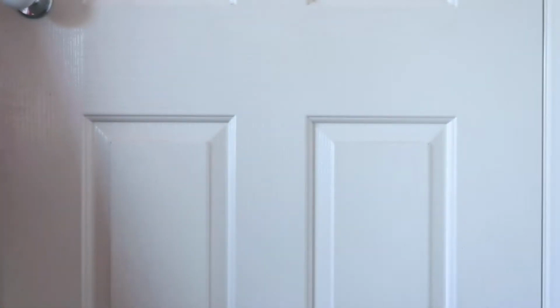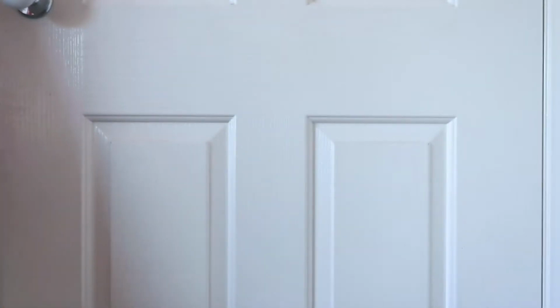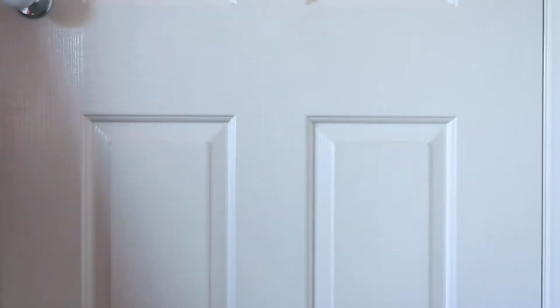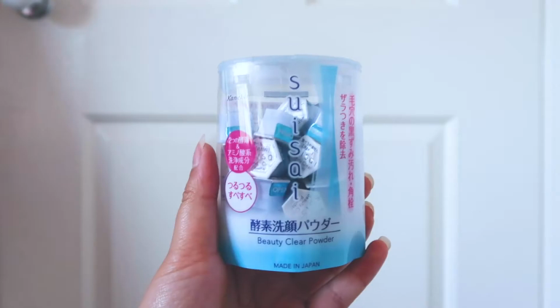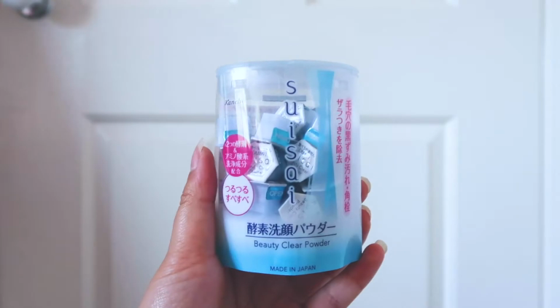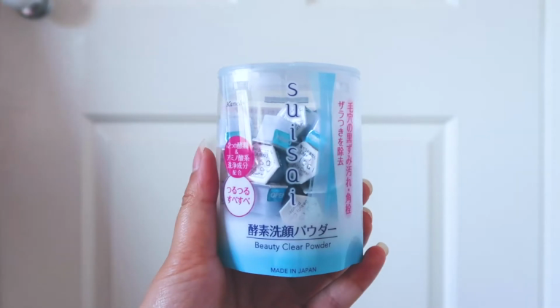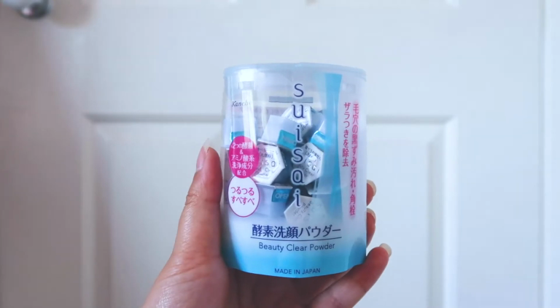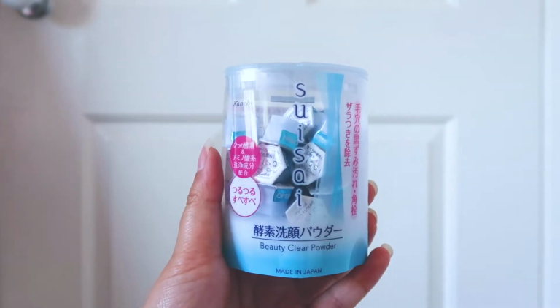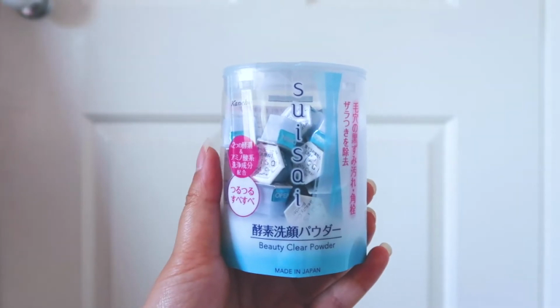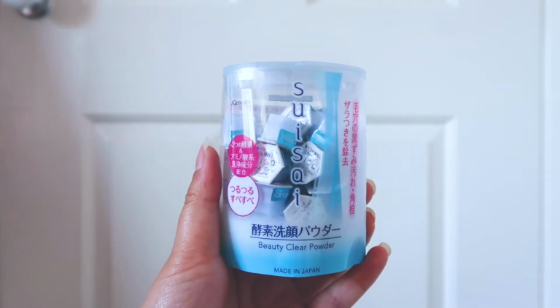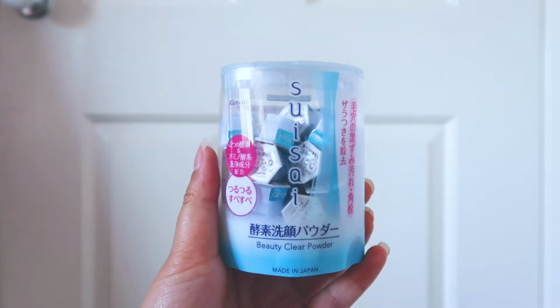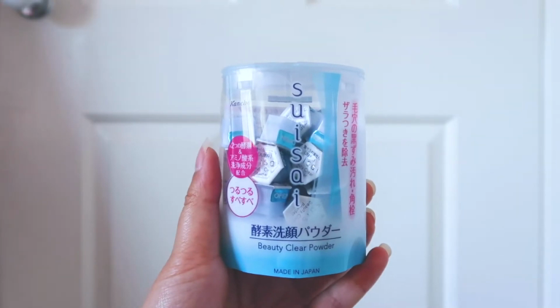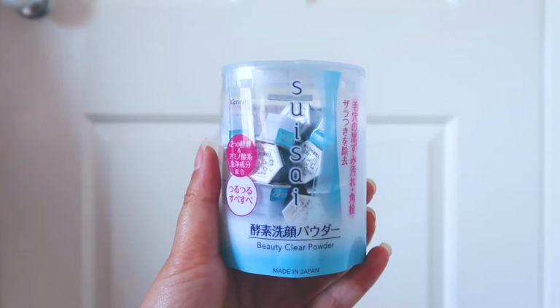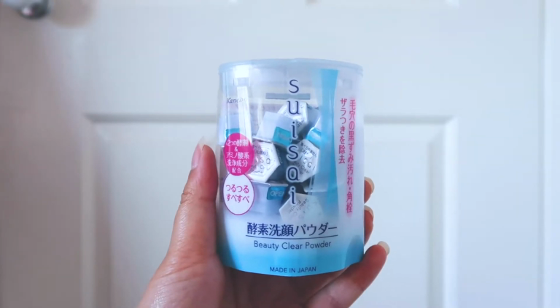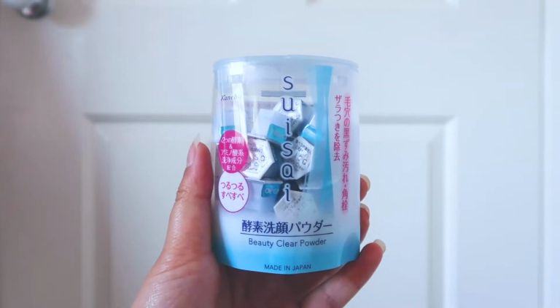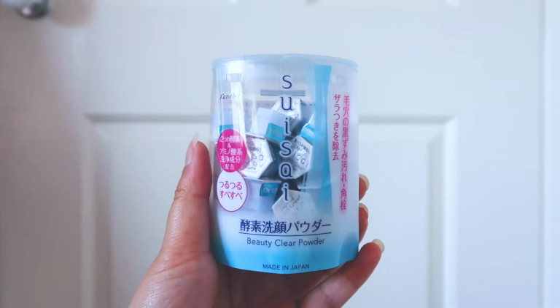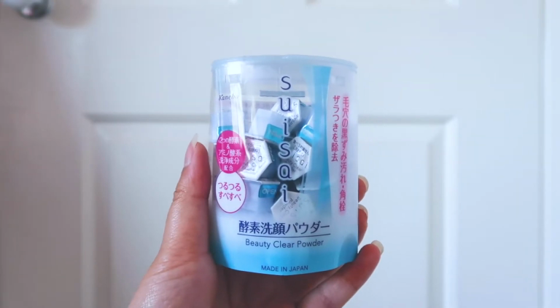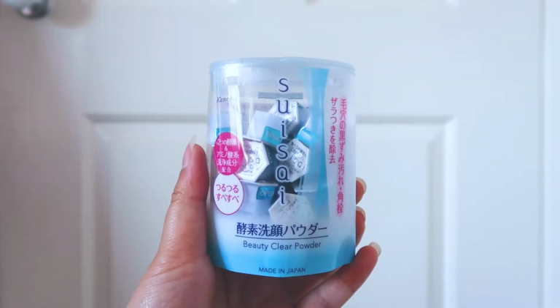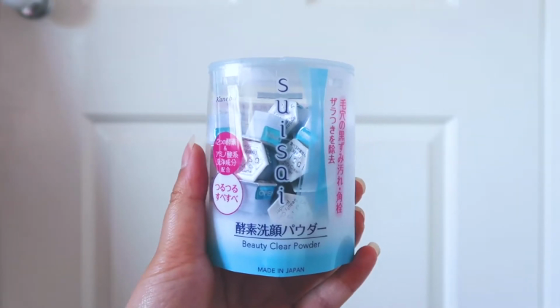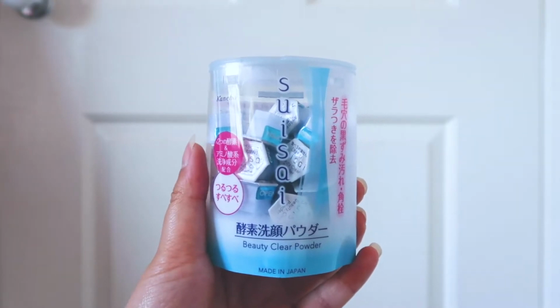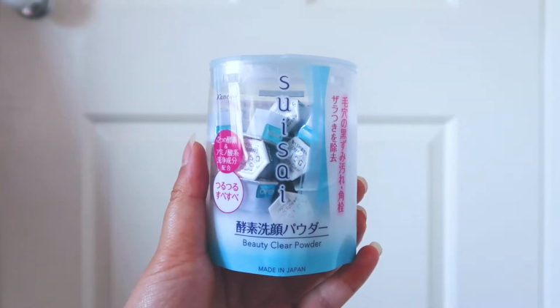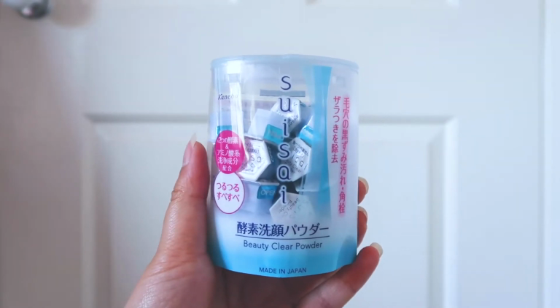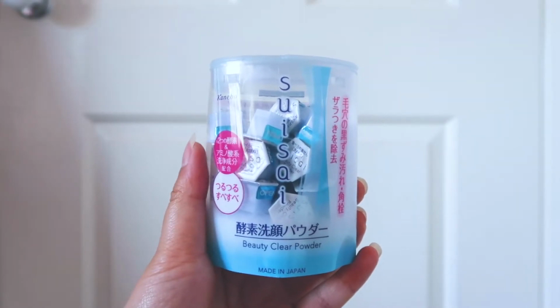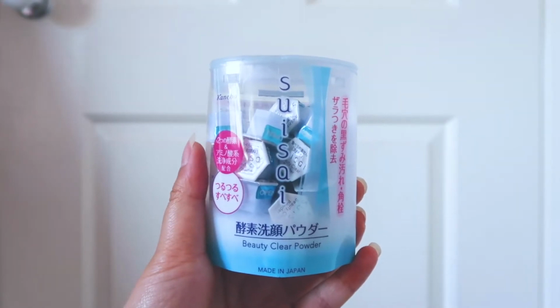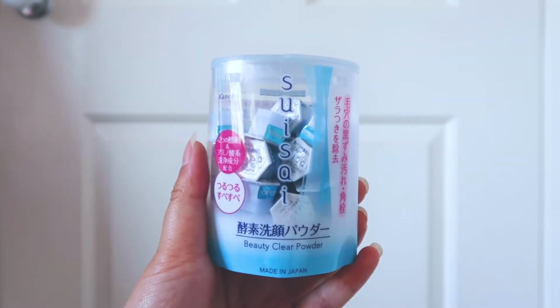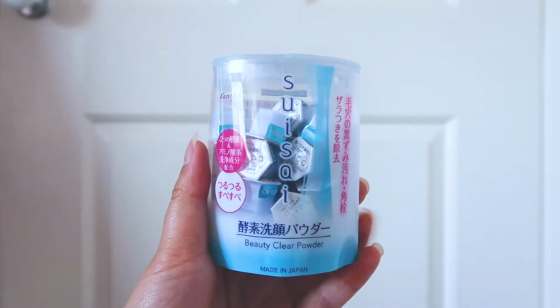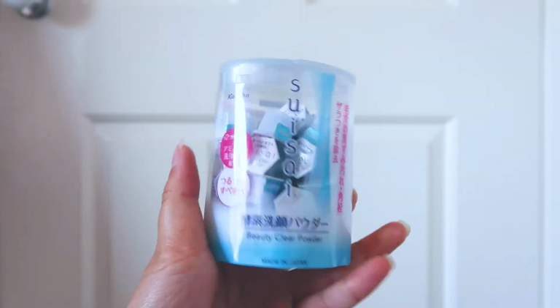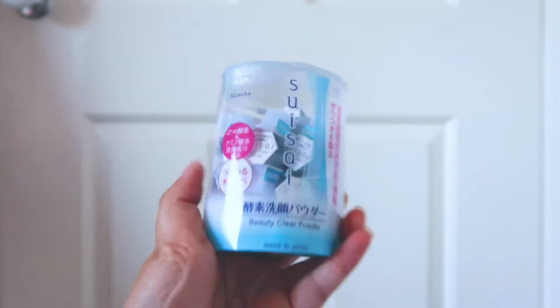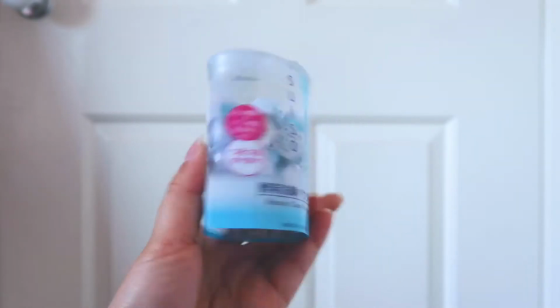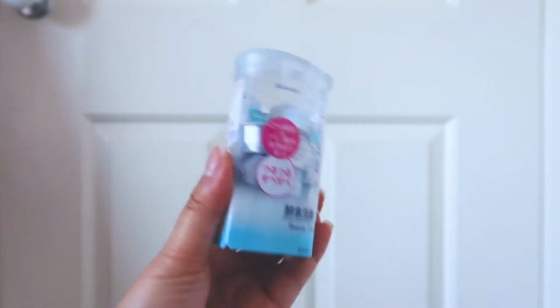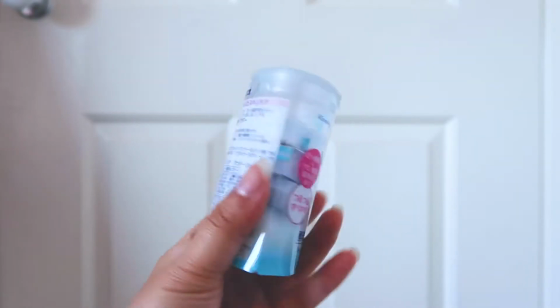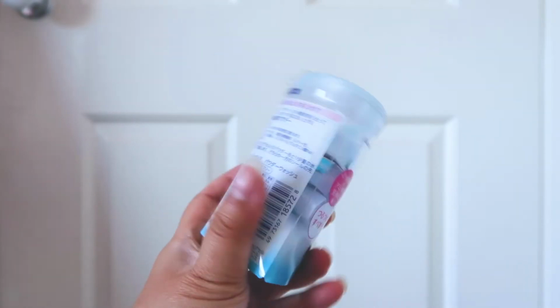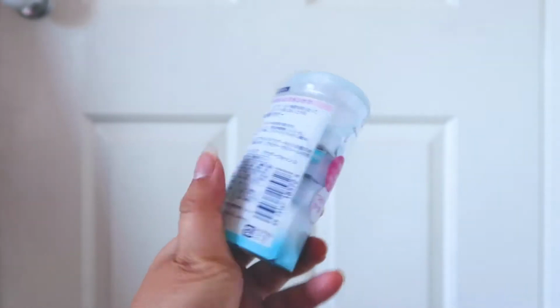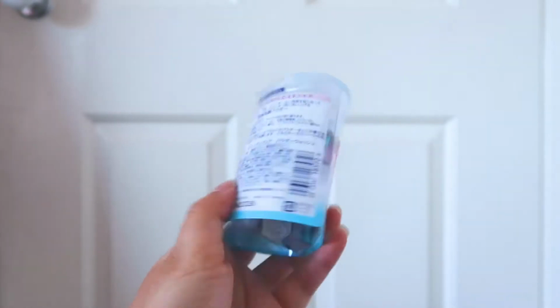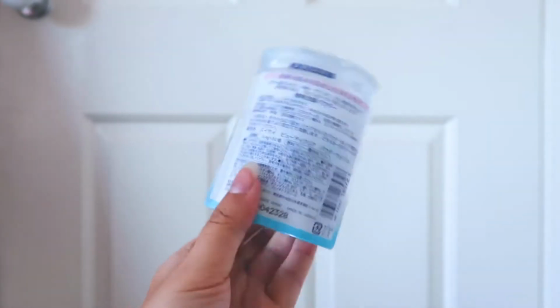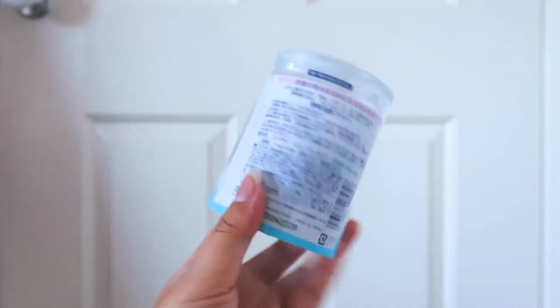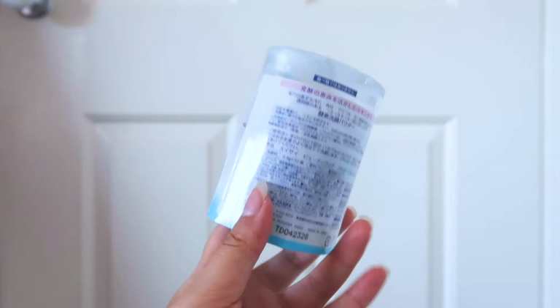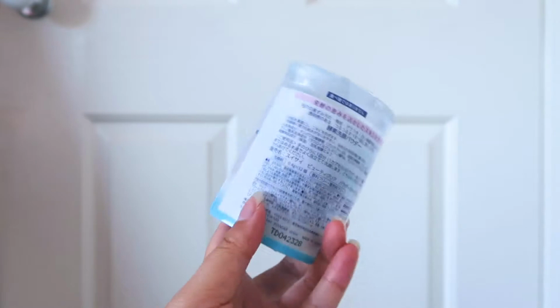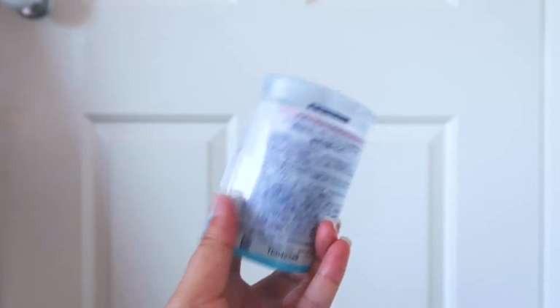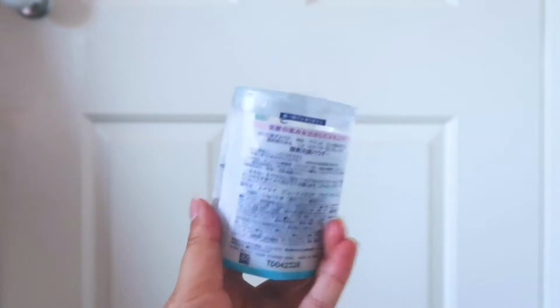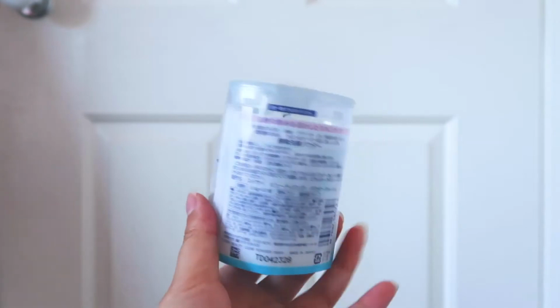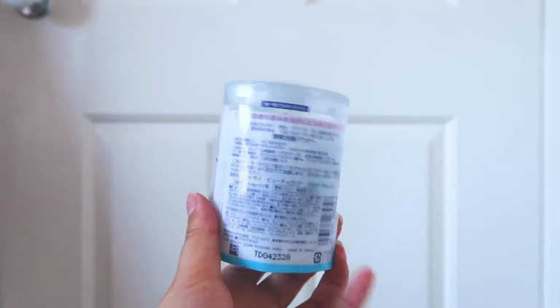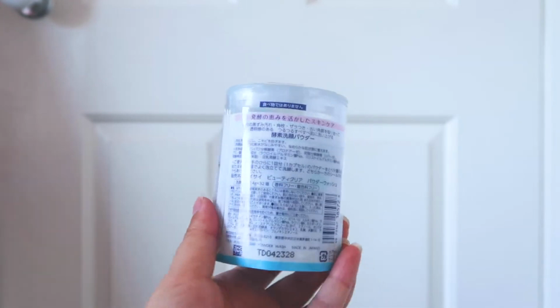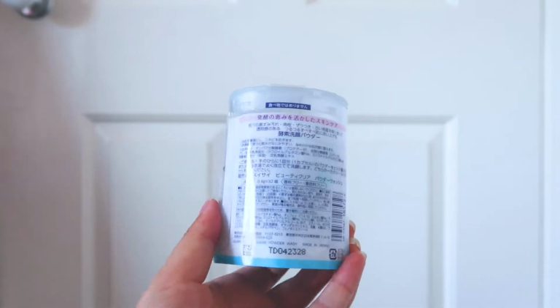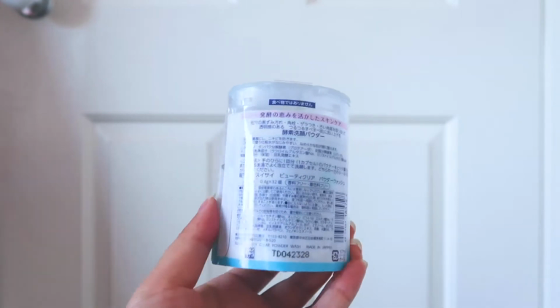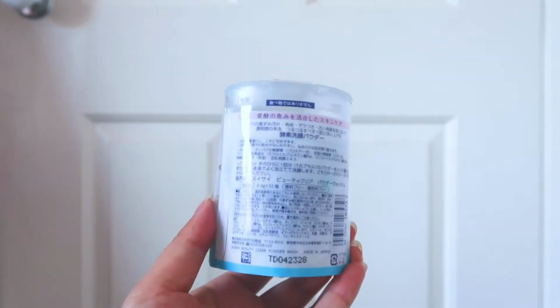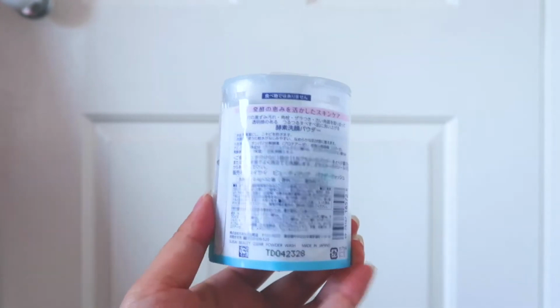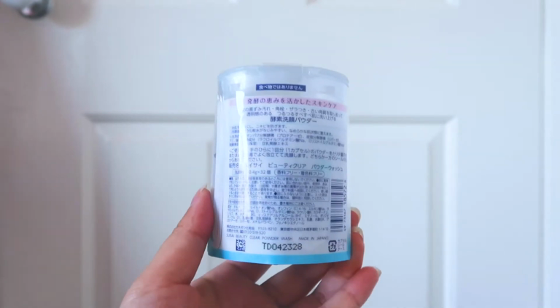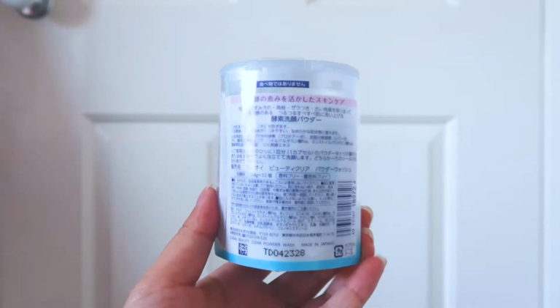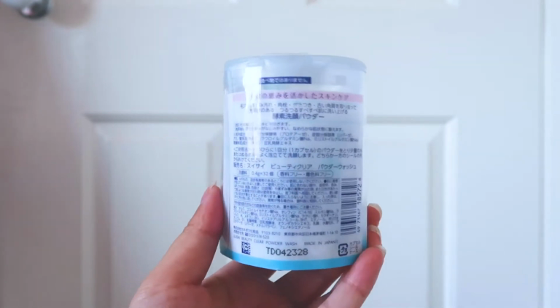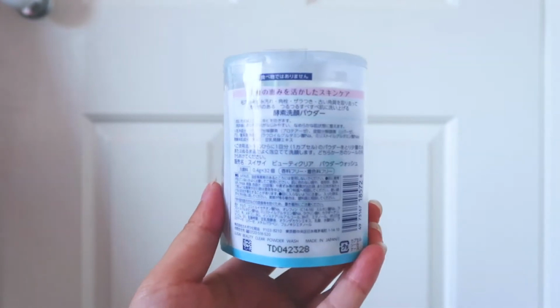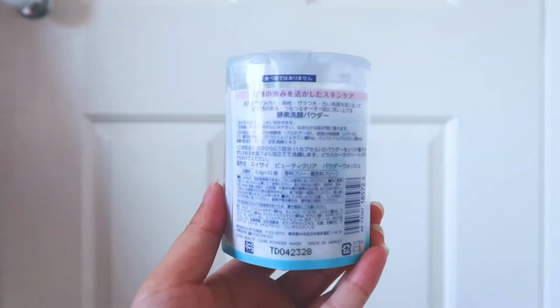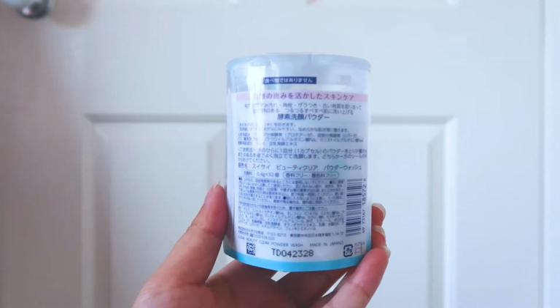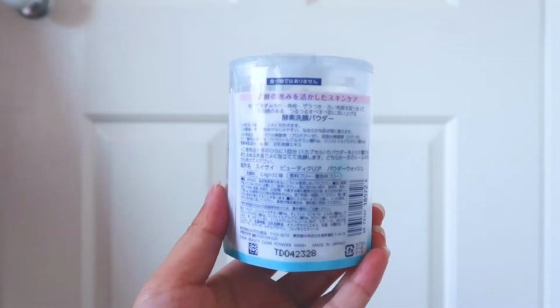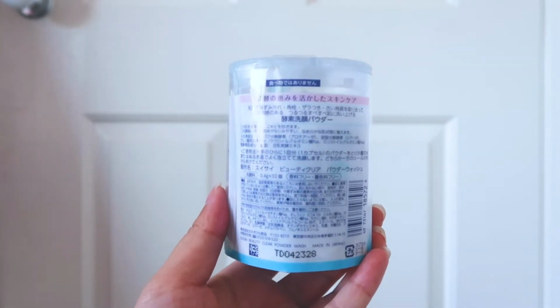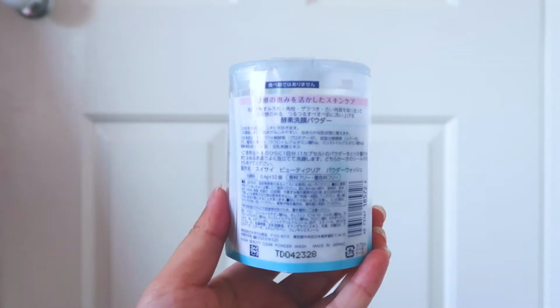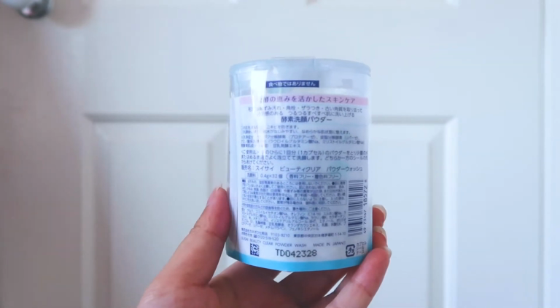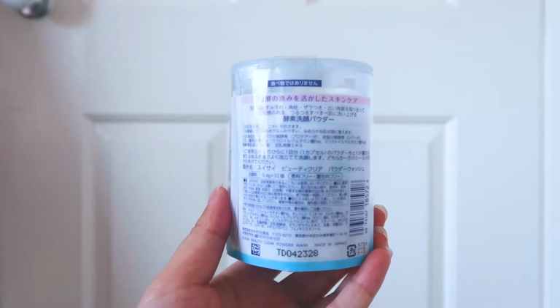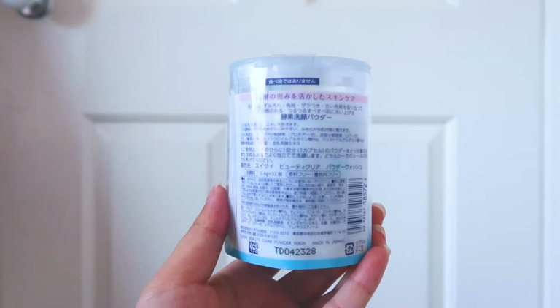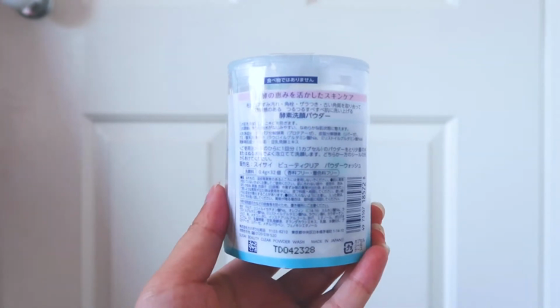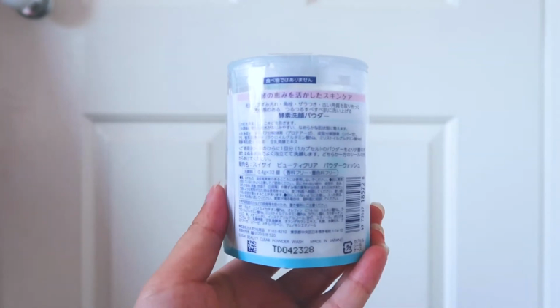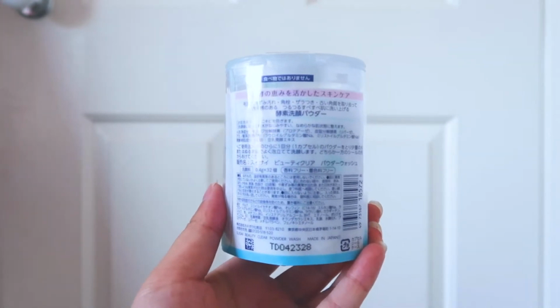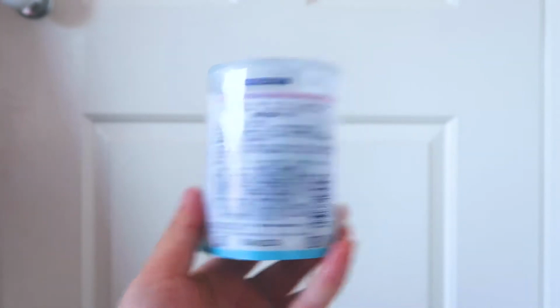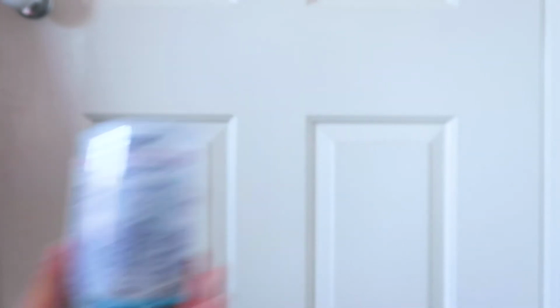This is Campbell Suicide Beauty Clear Powder. This is a cleanser powder.